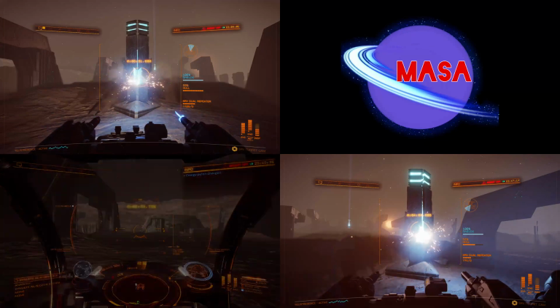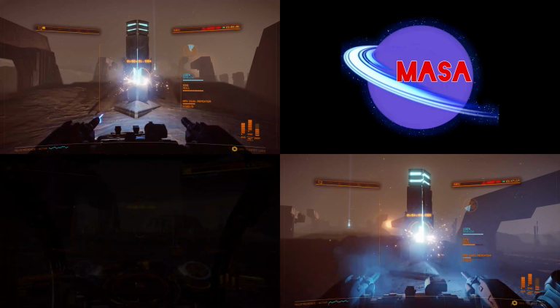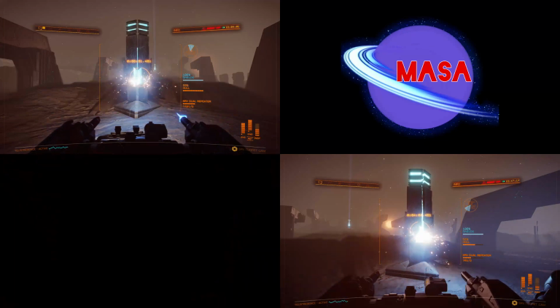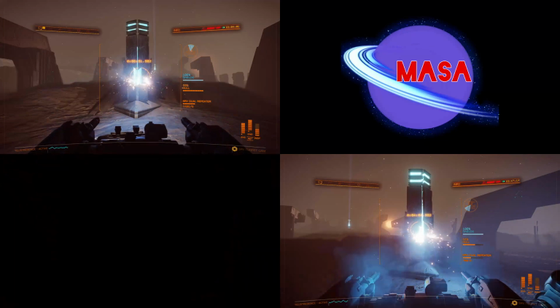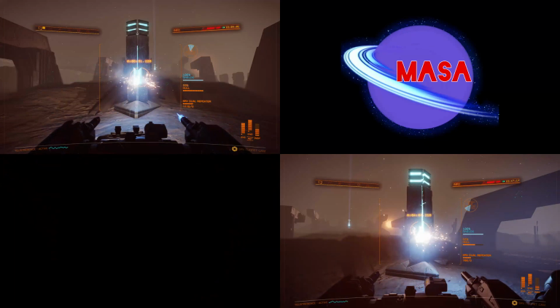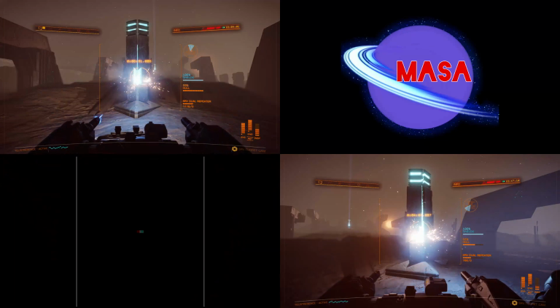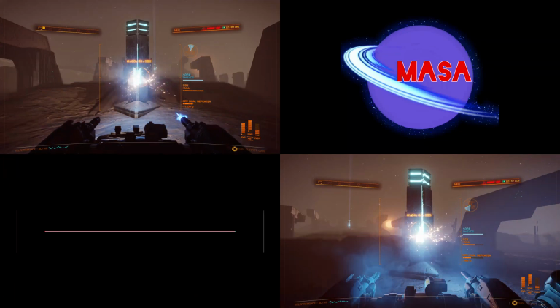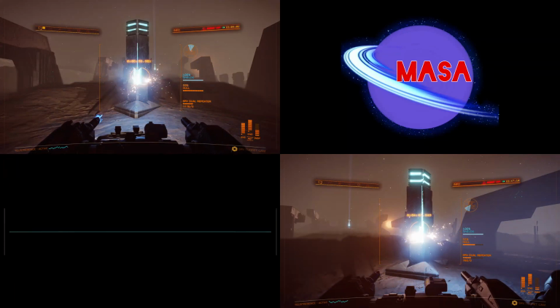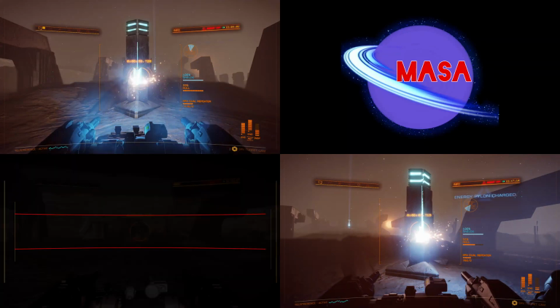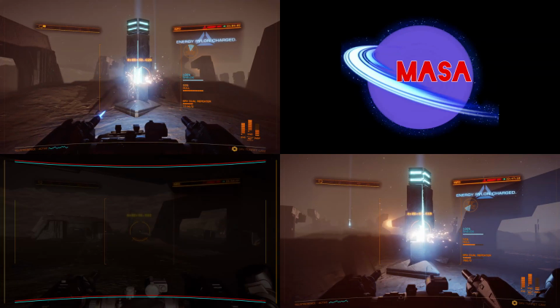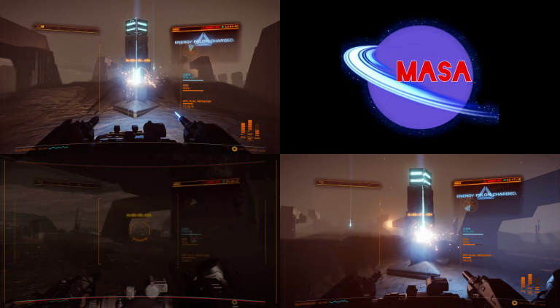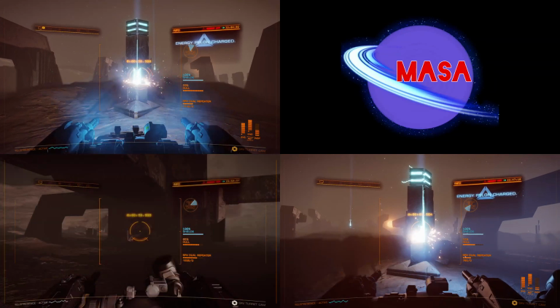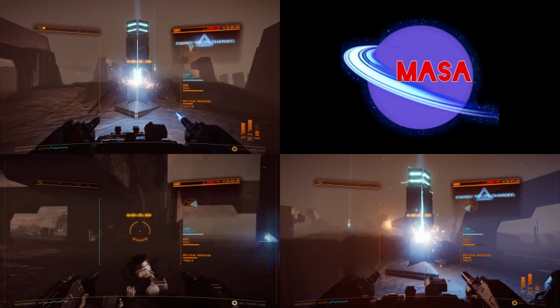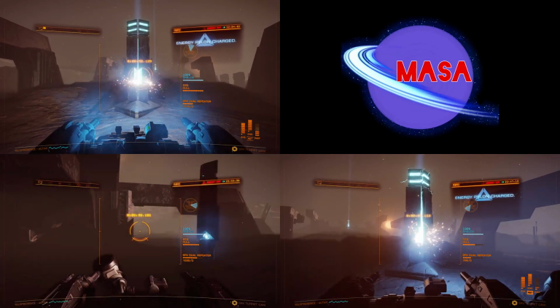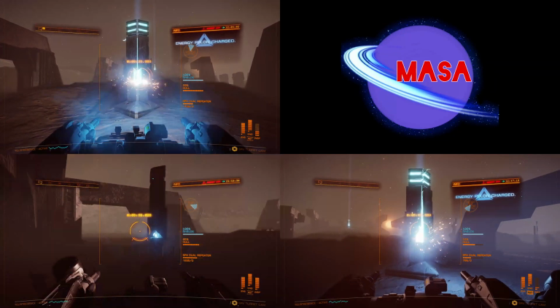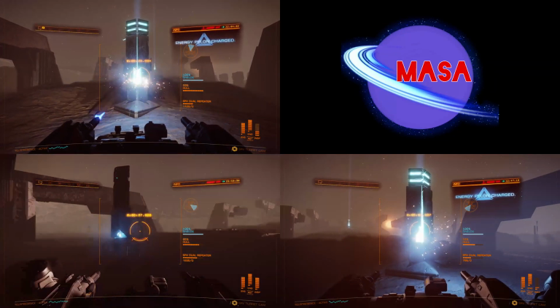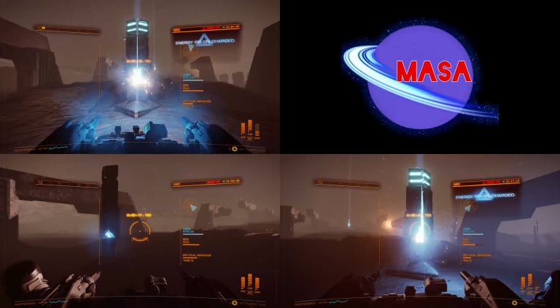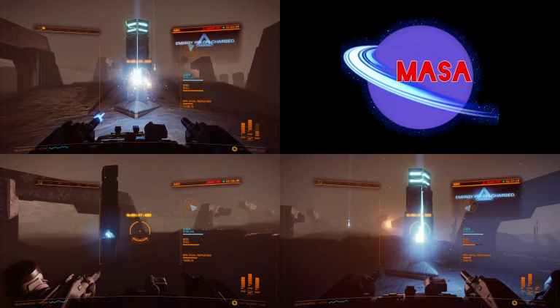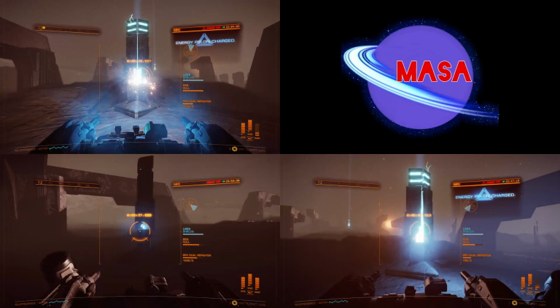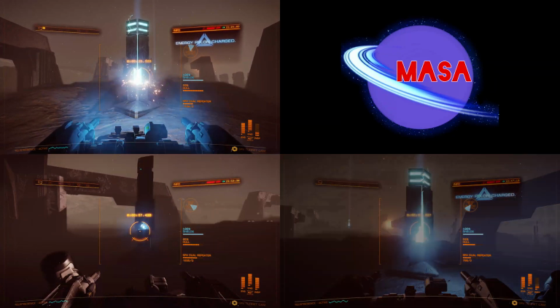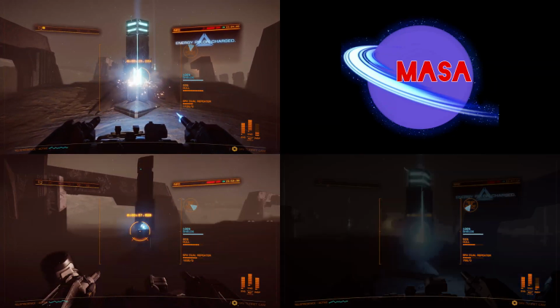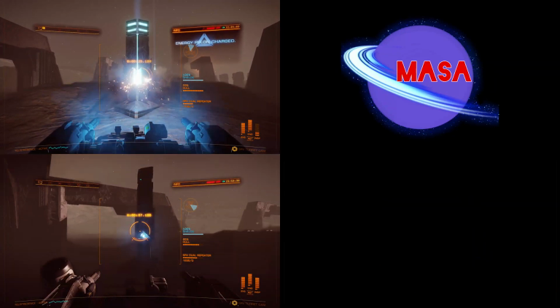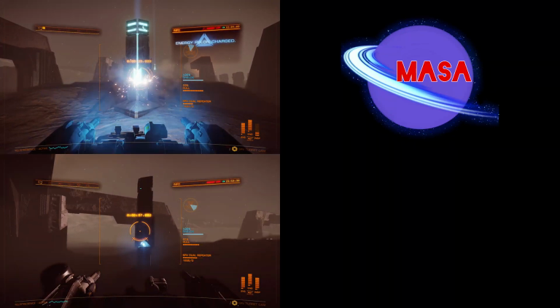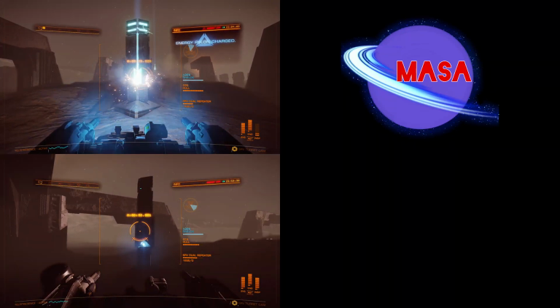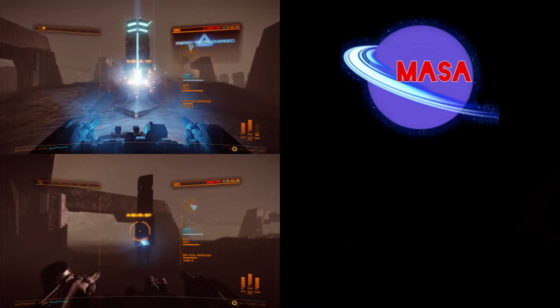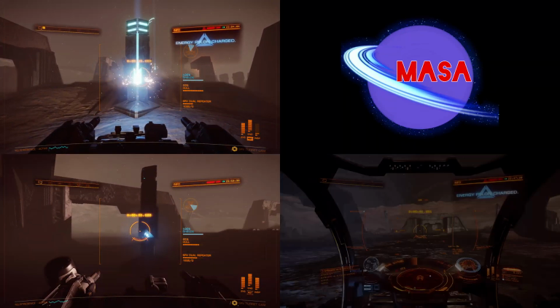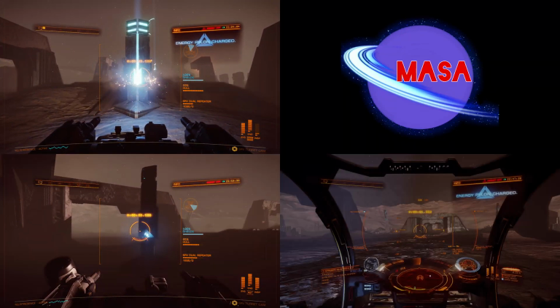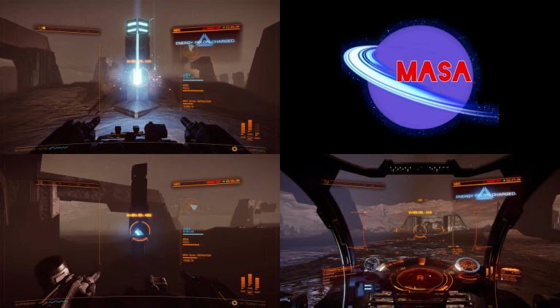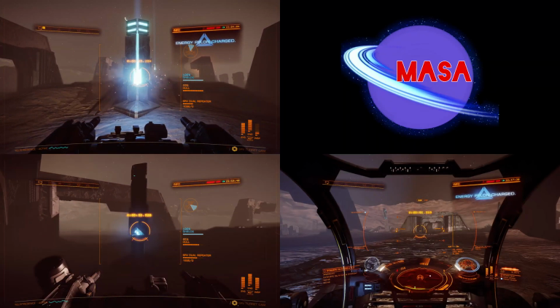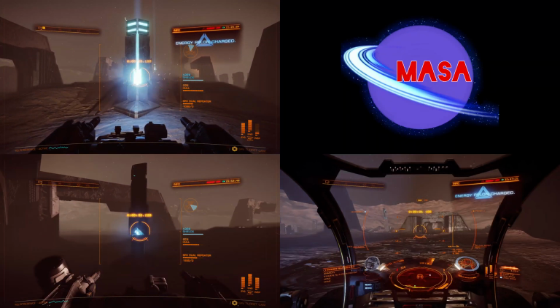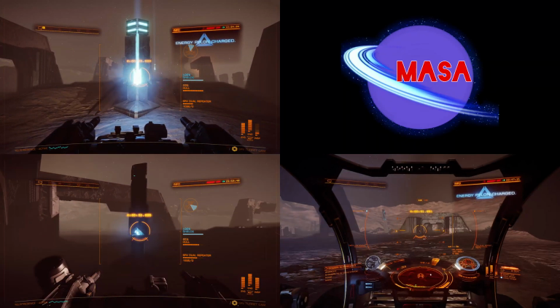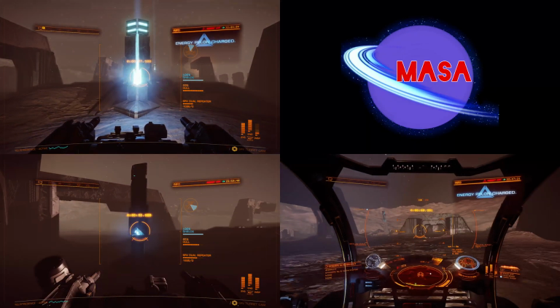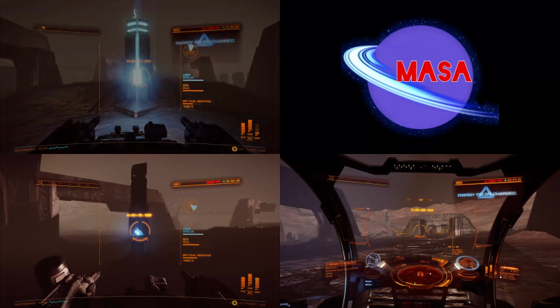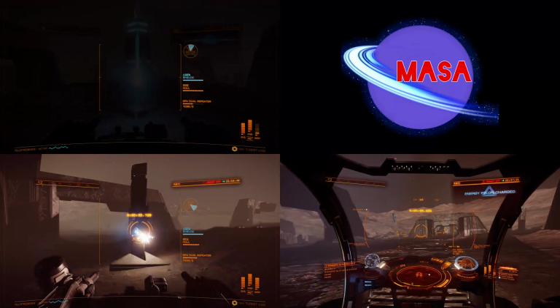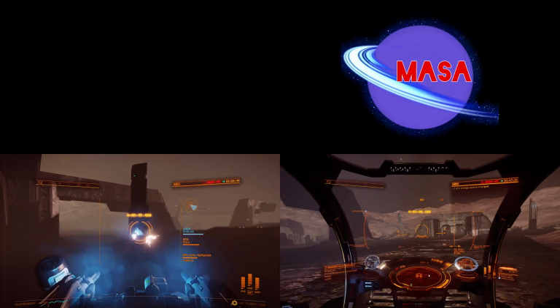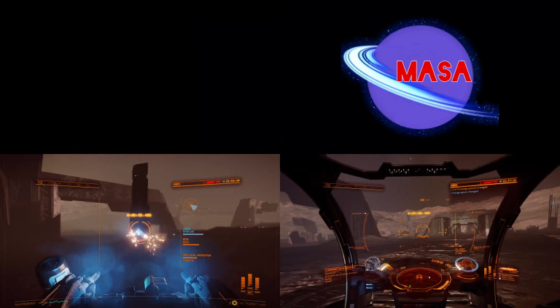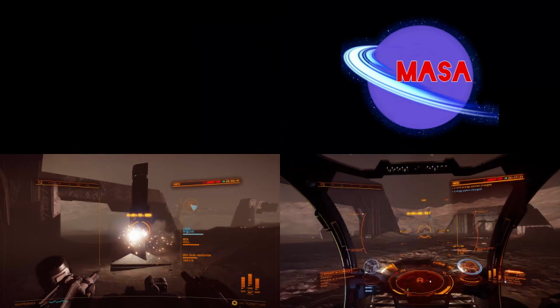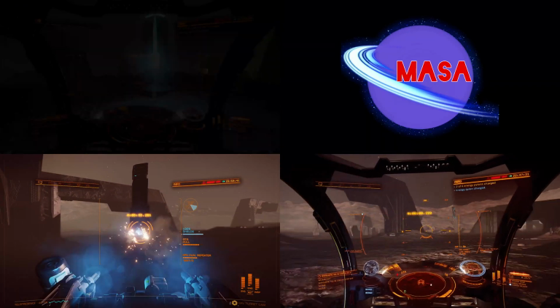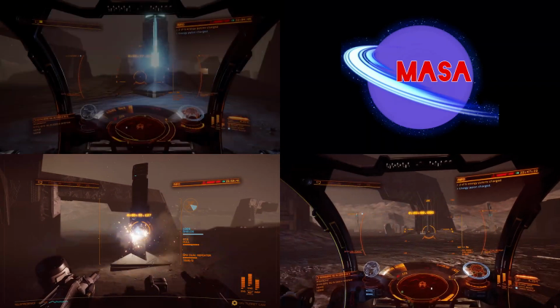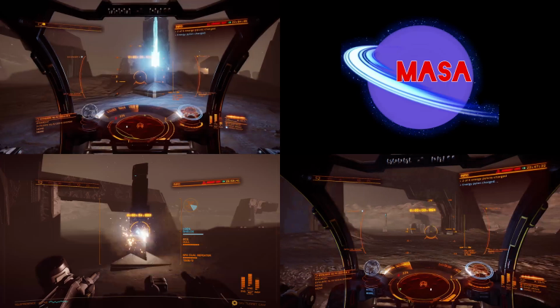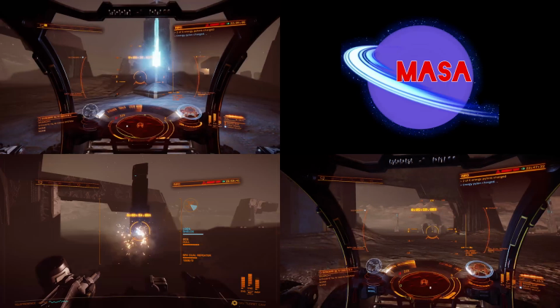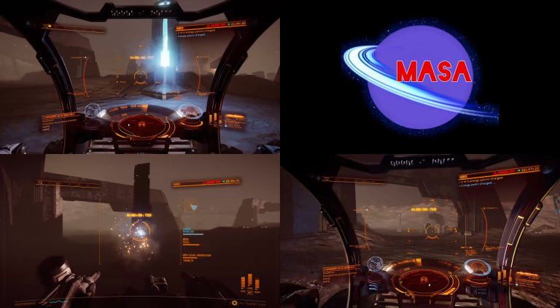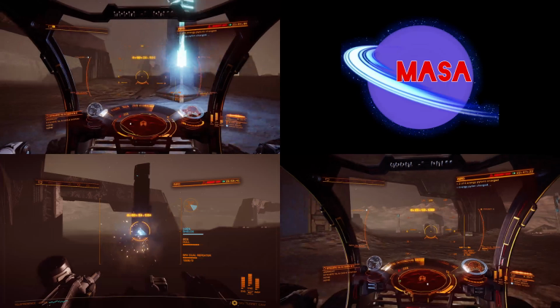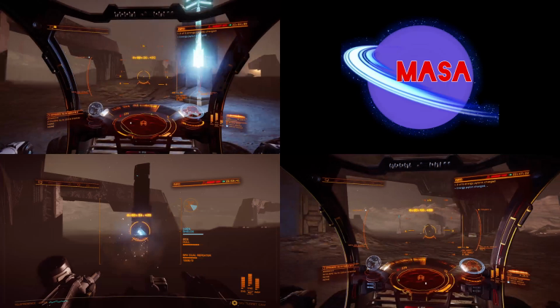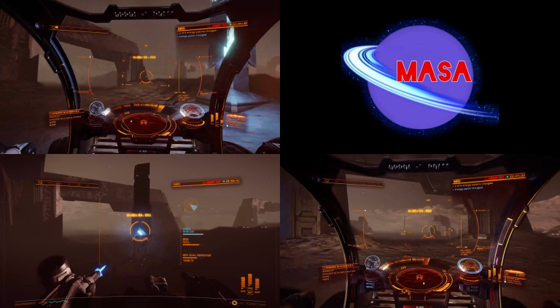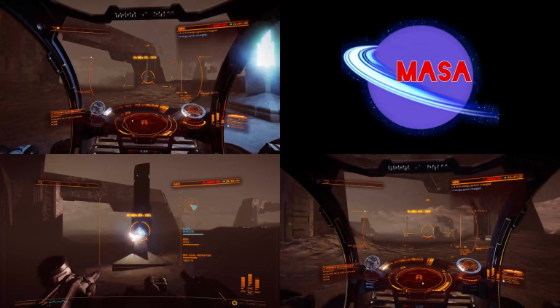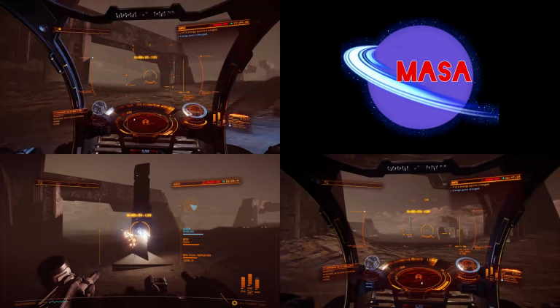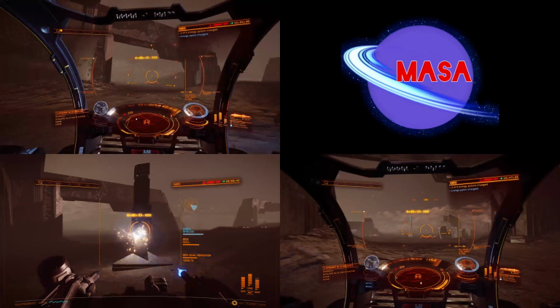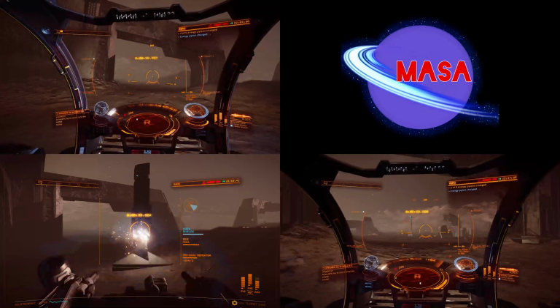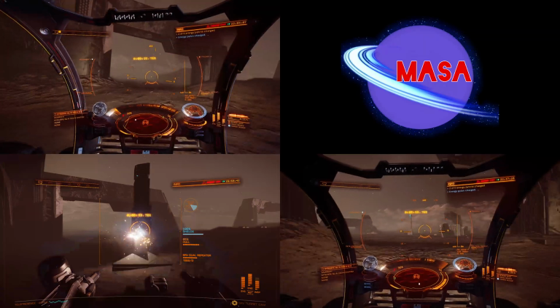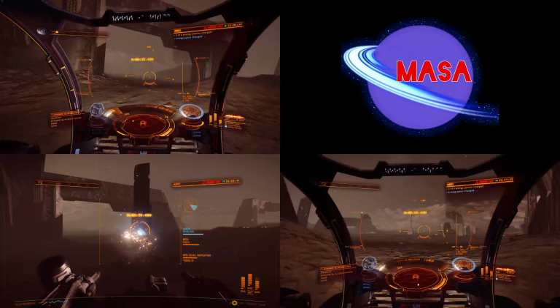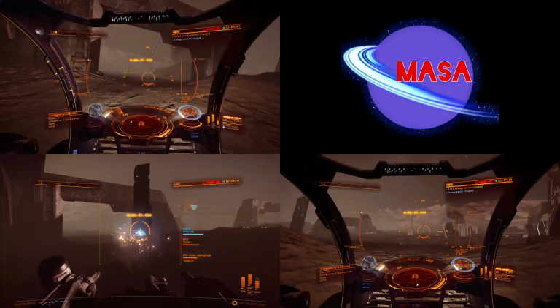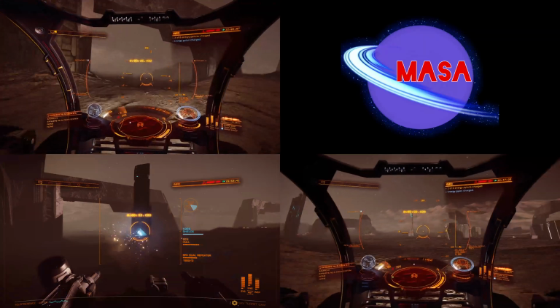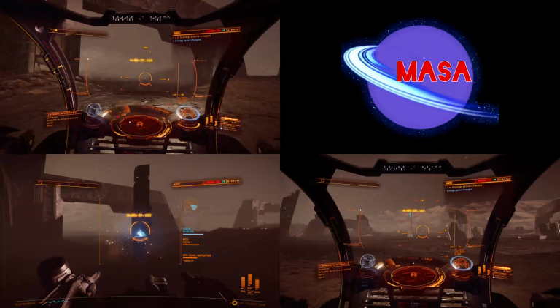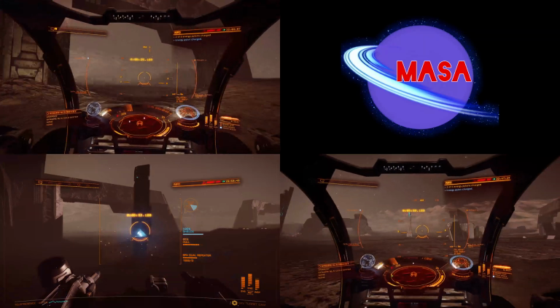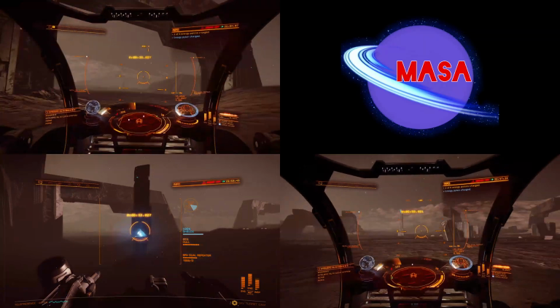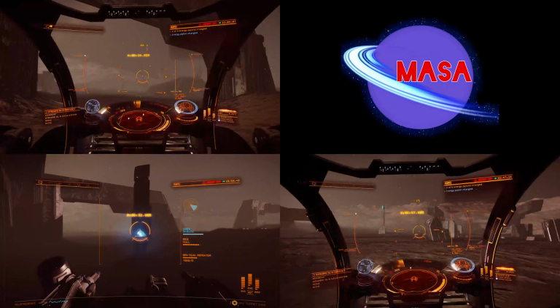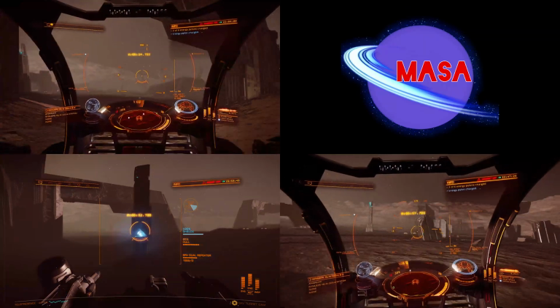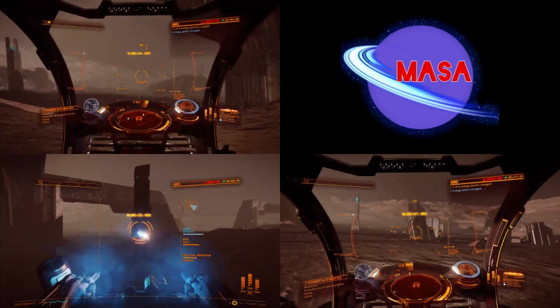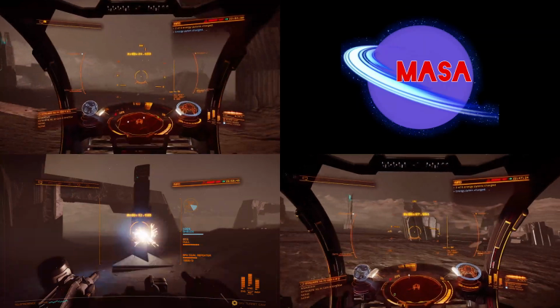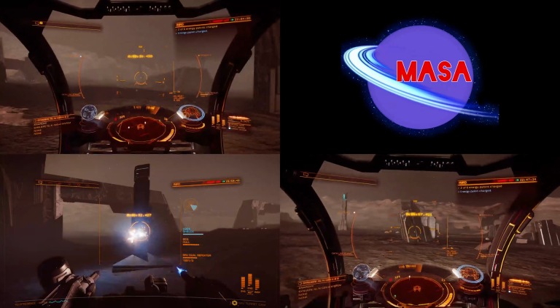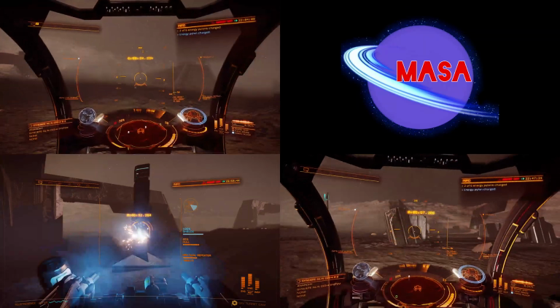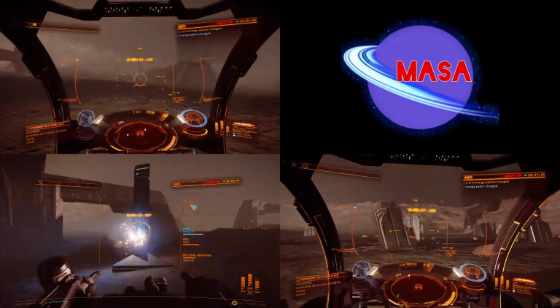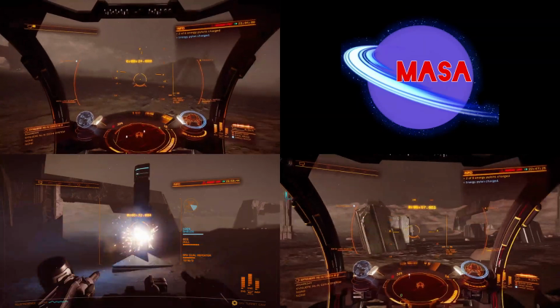So I've got the three successive runs on the screen now. You can do the pylons in any order, apart from the first one which activates all the others.